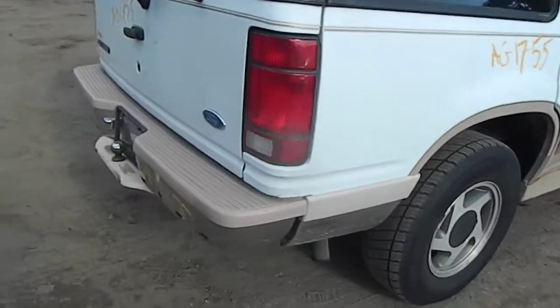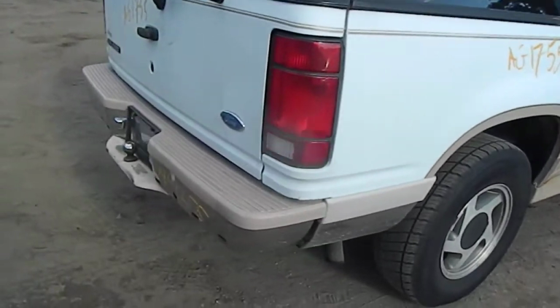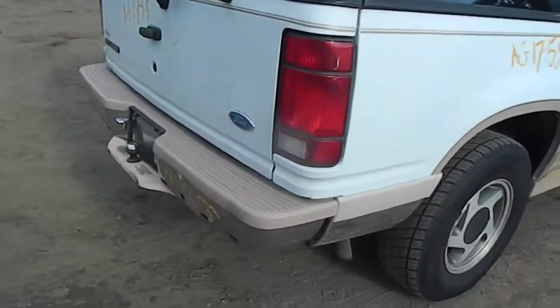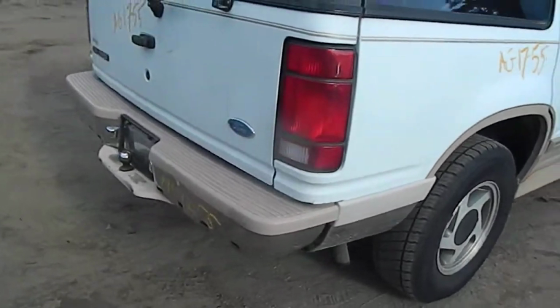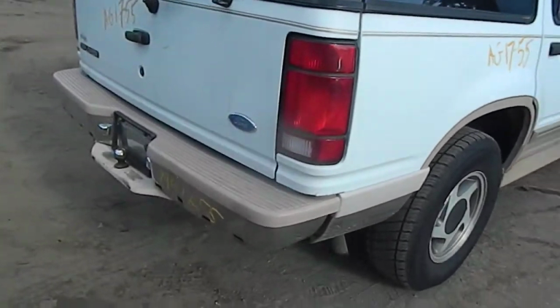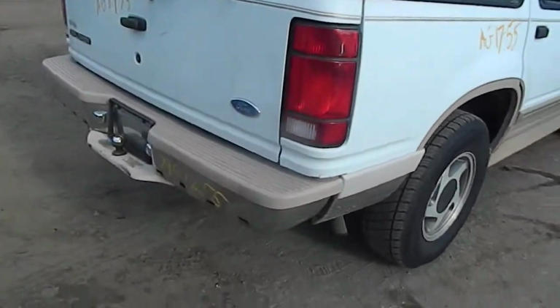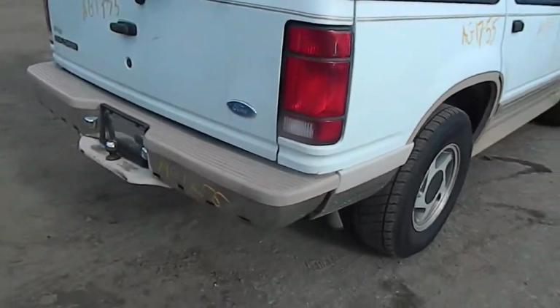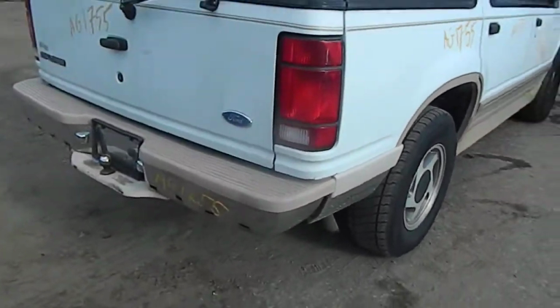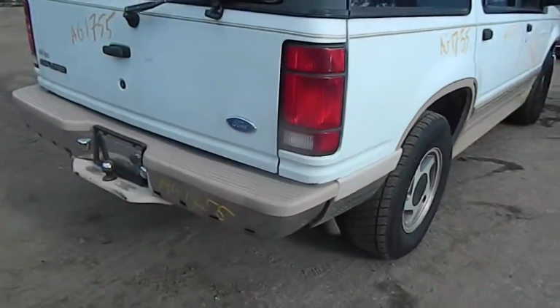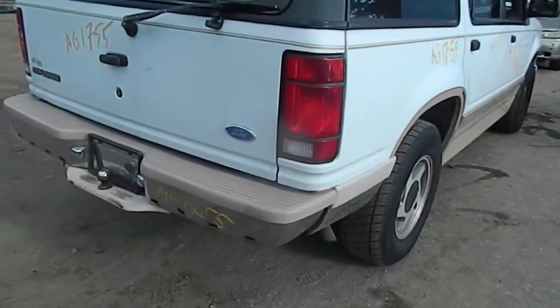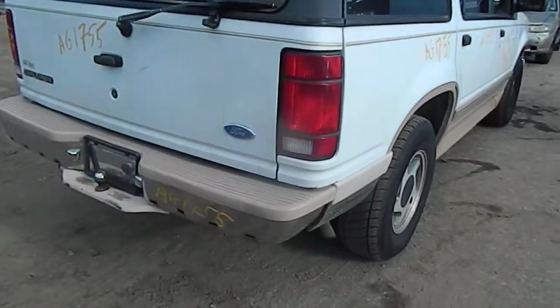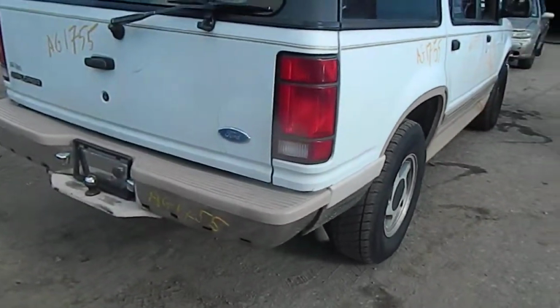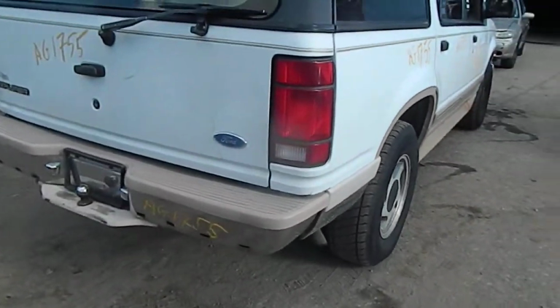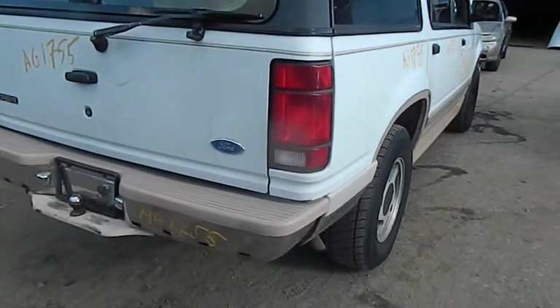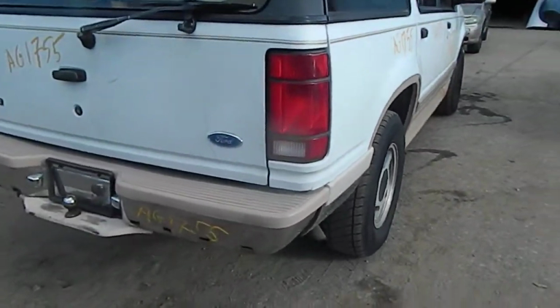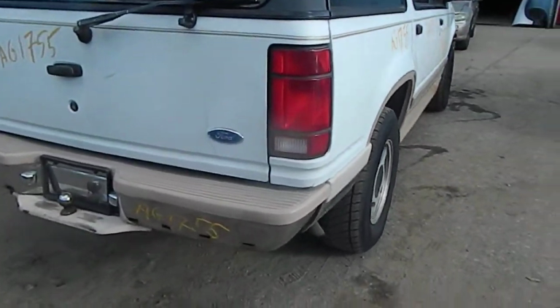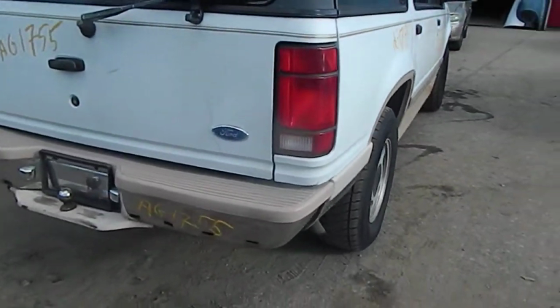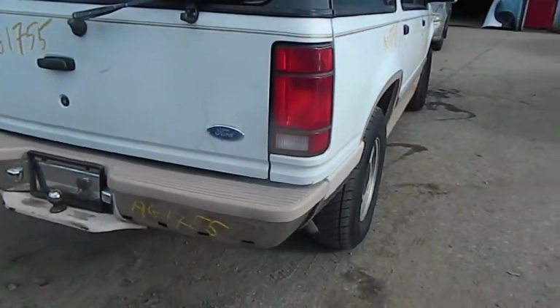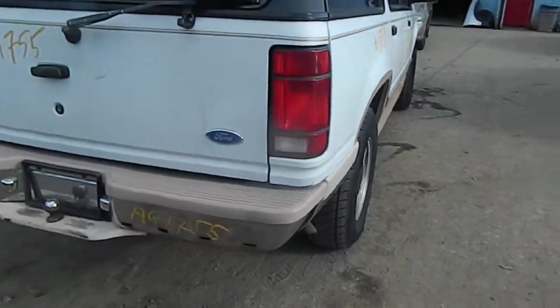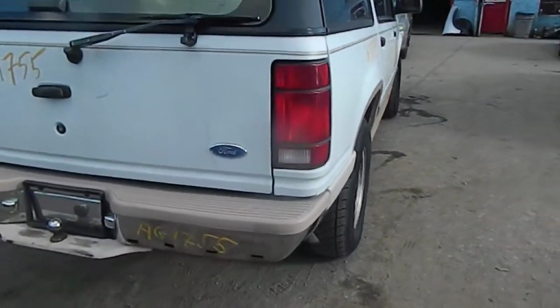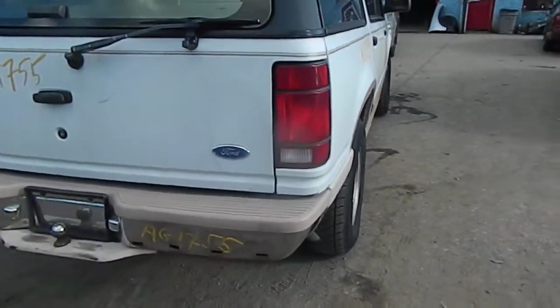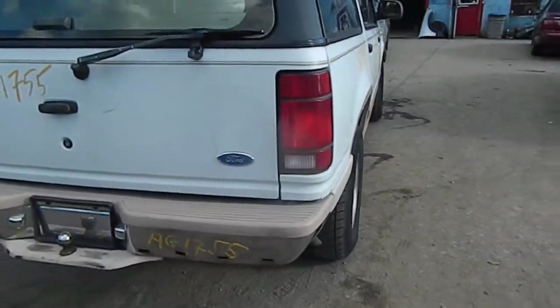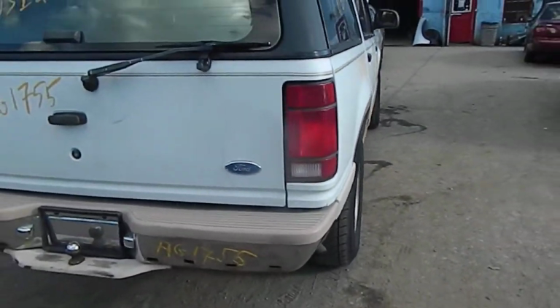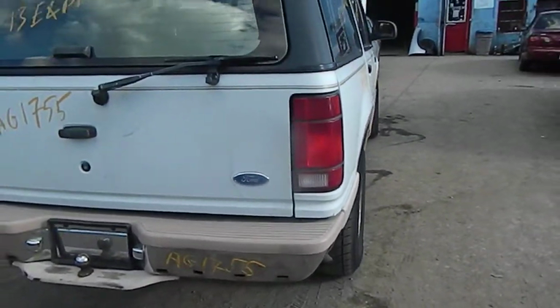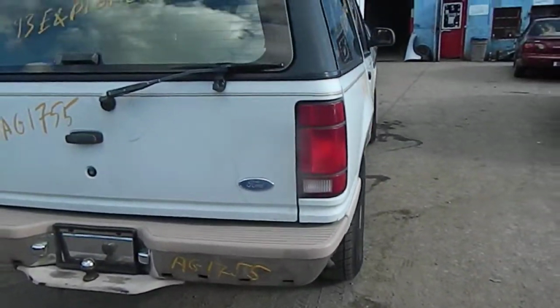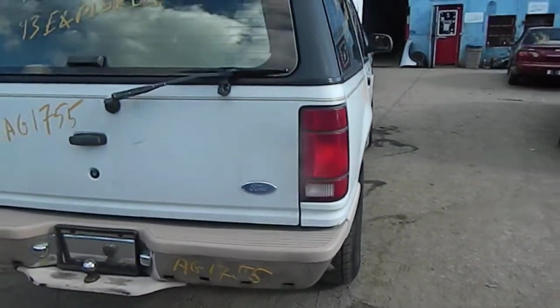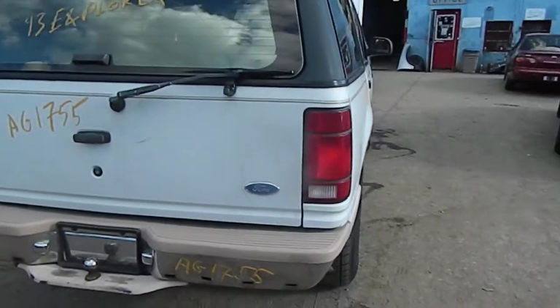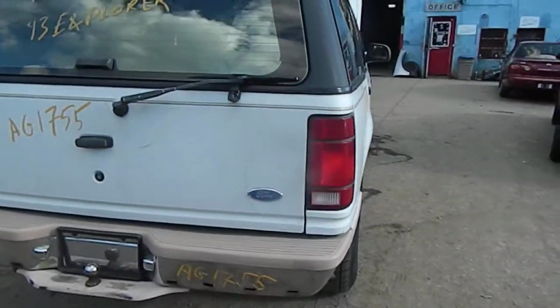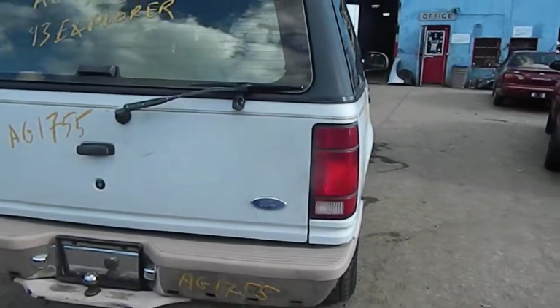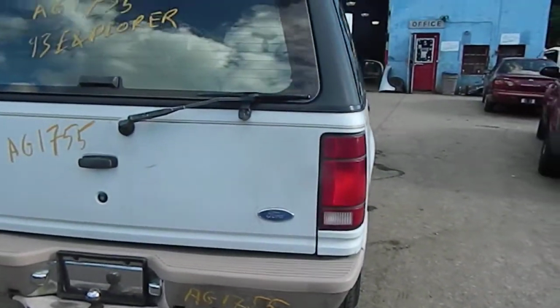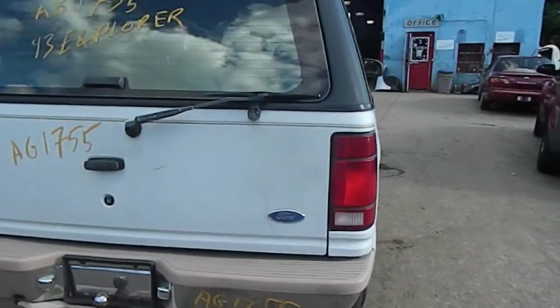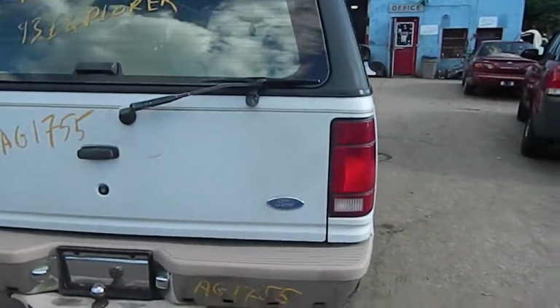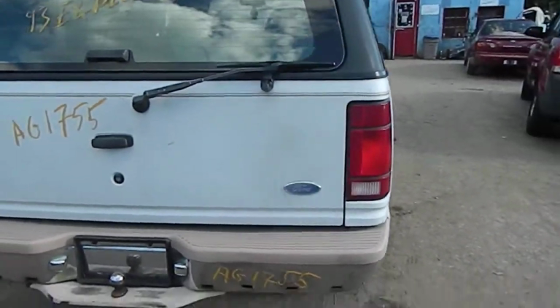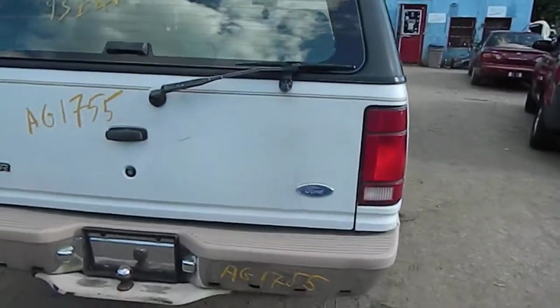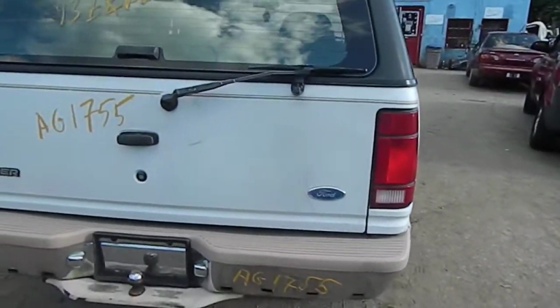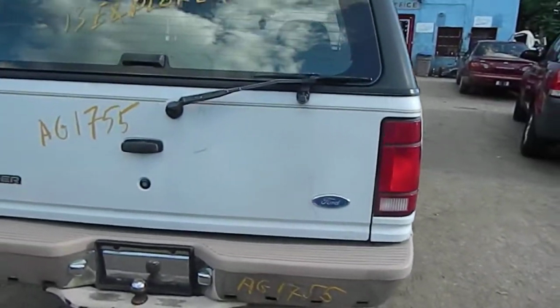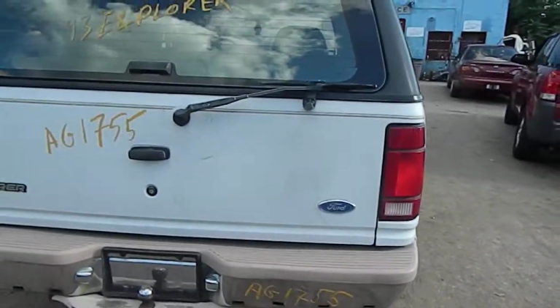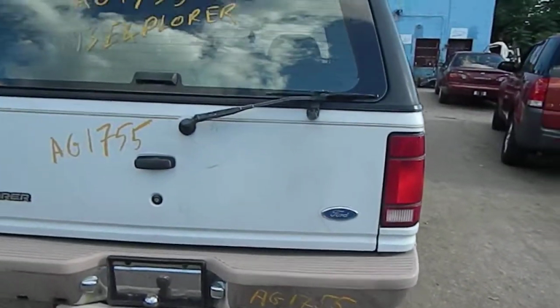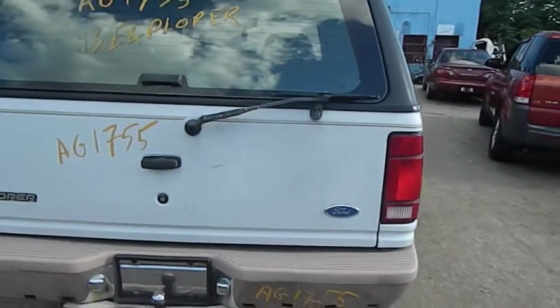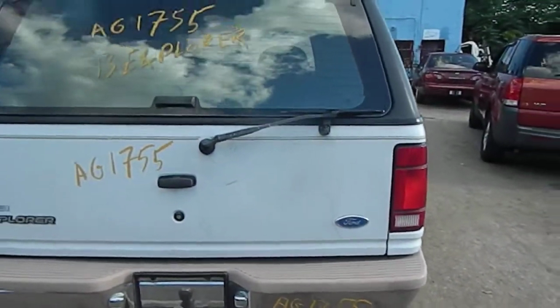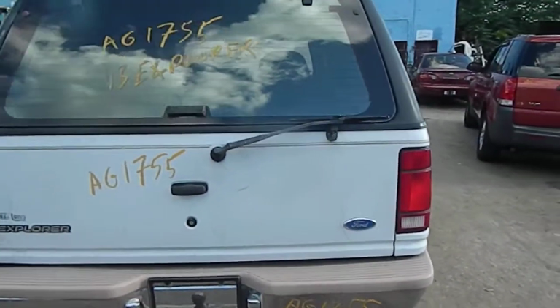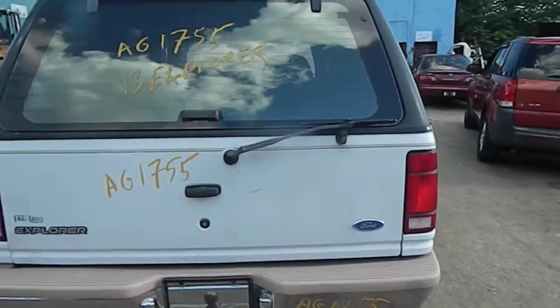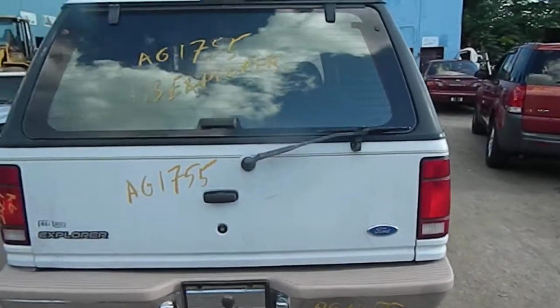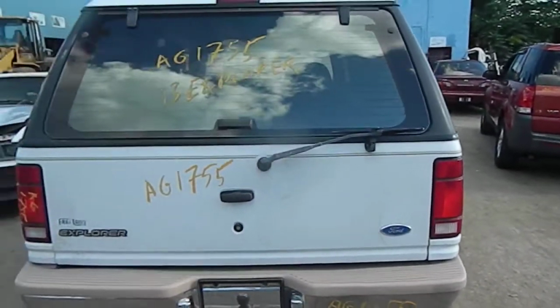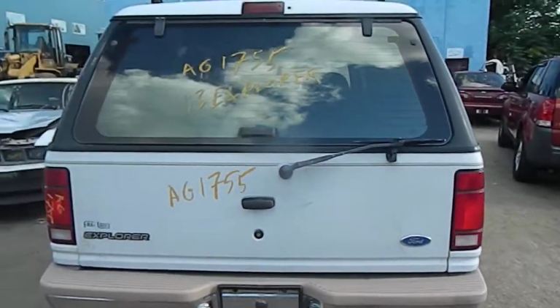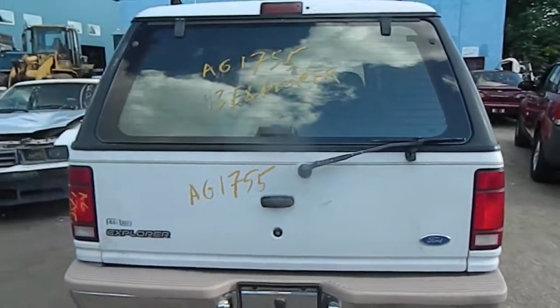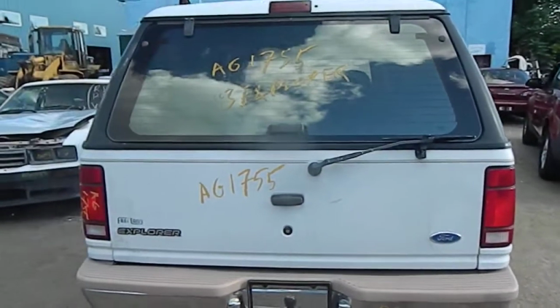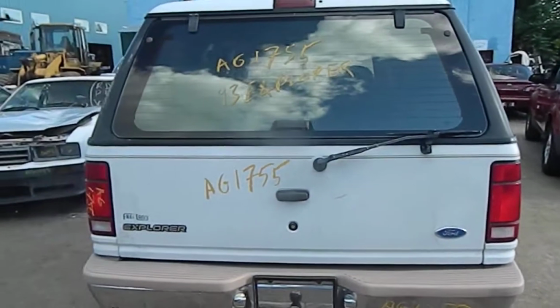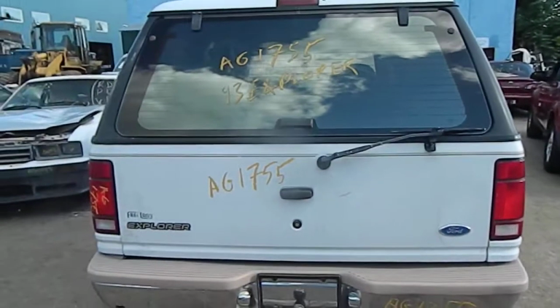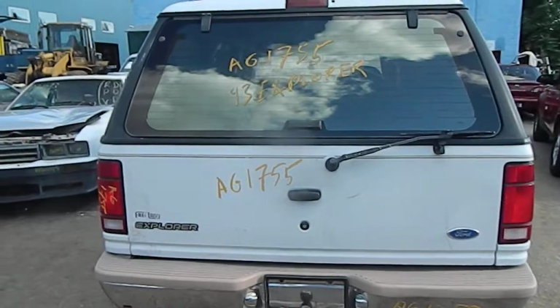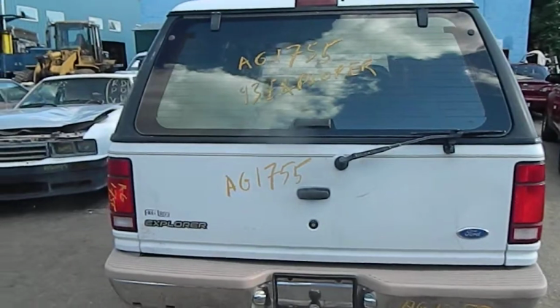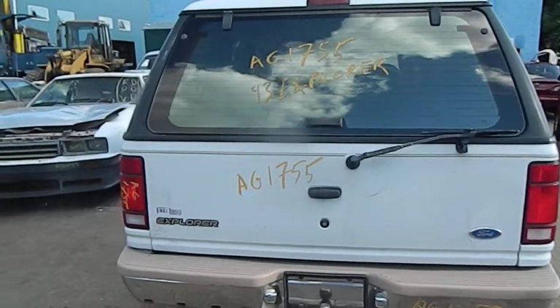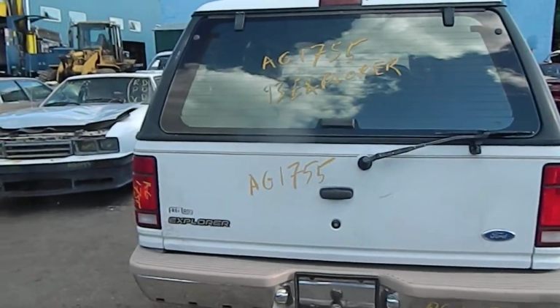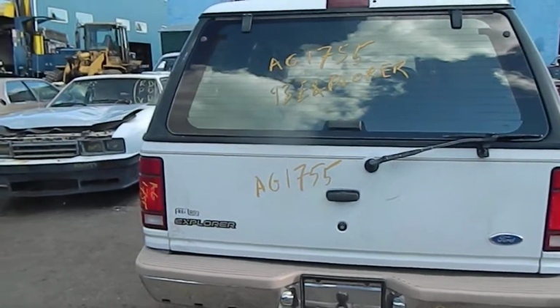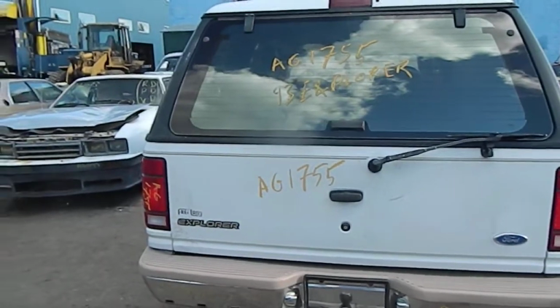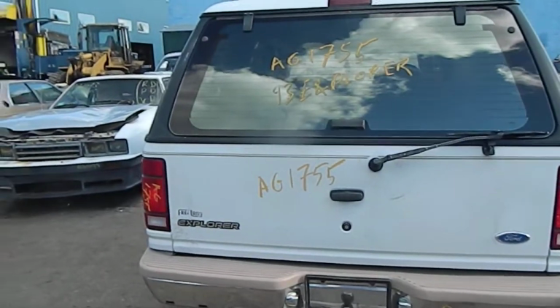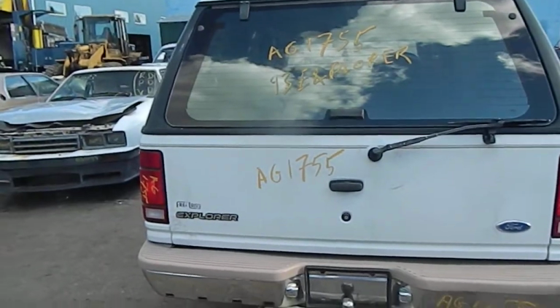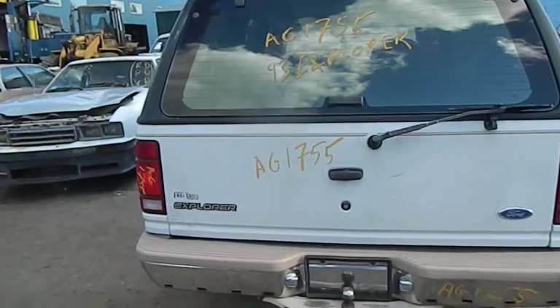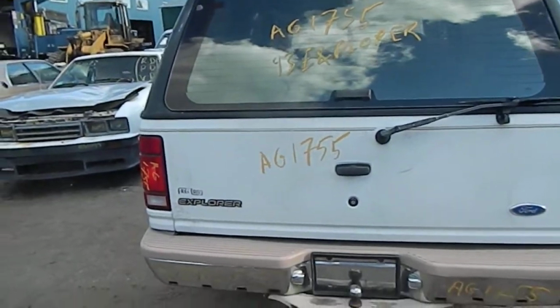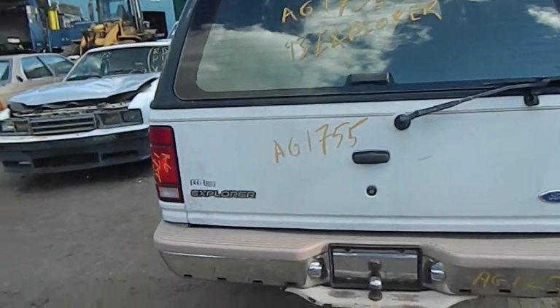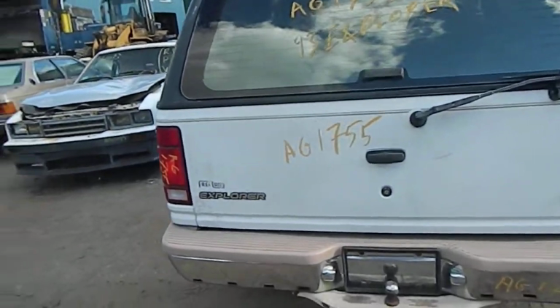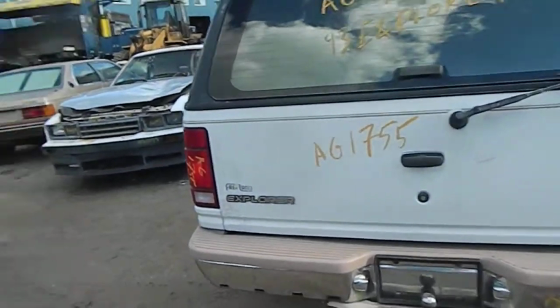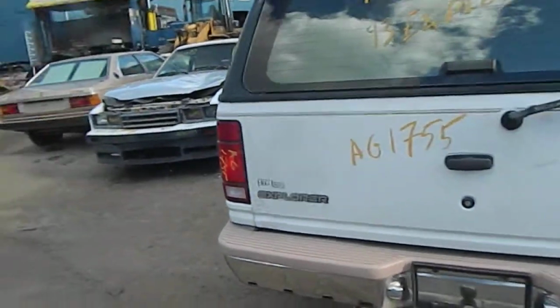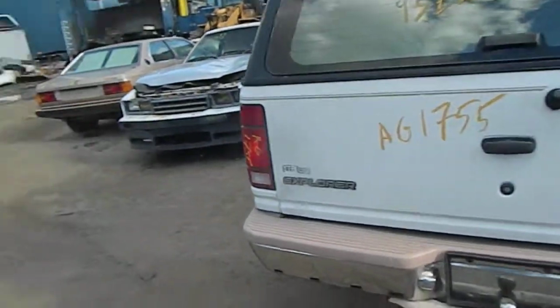Tailgate is good, a little rust under the tail lights. Back gate is quite nice.